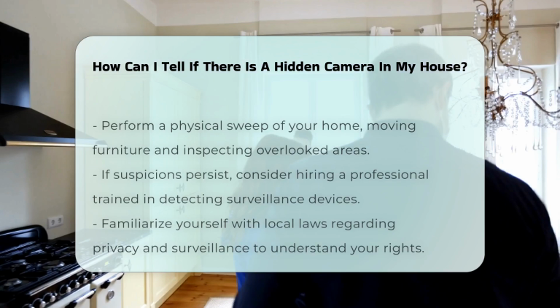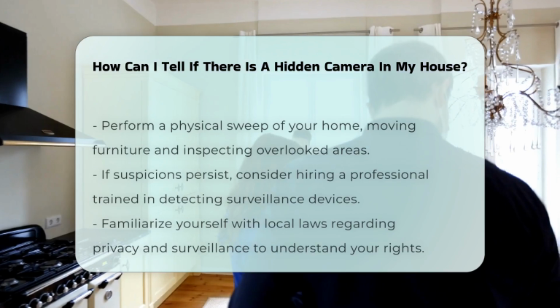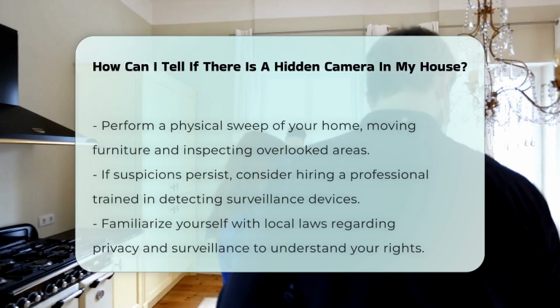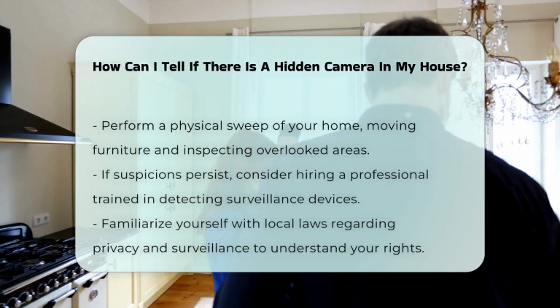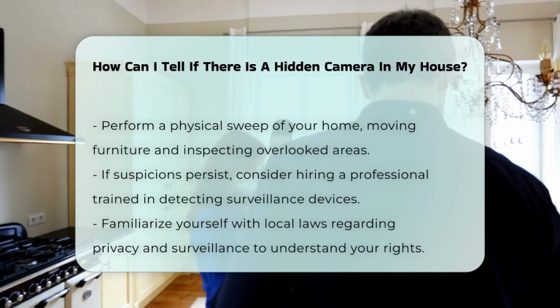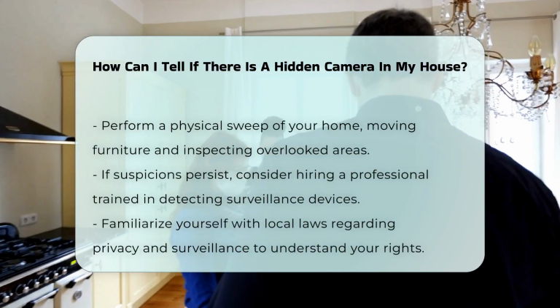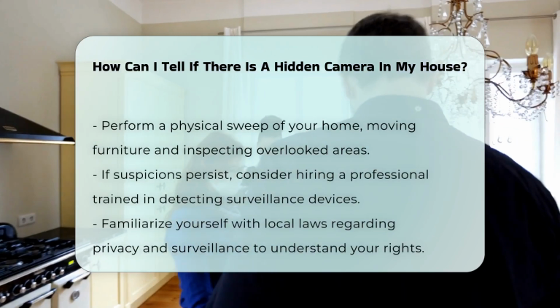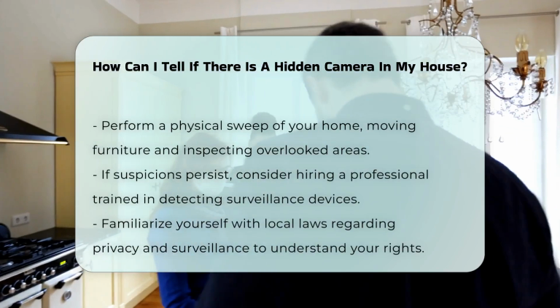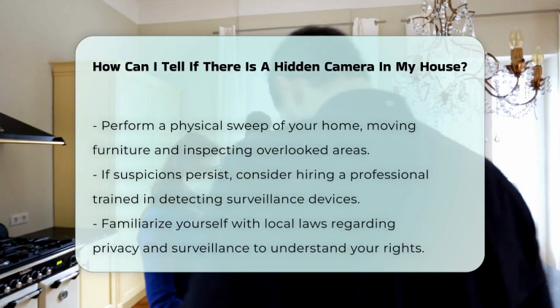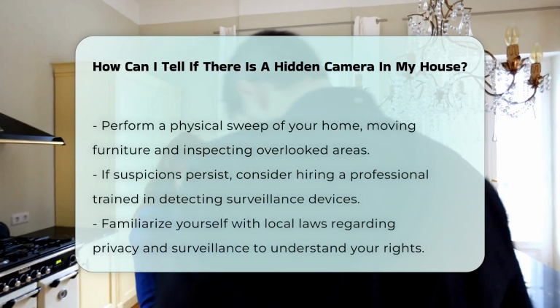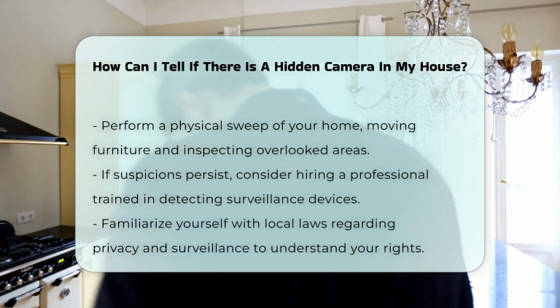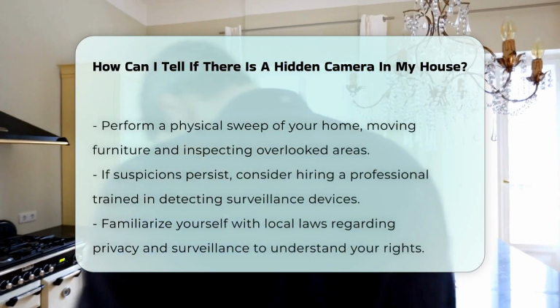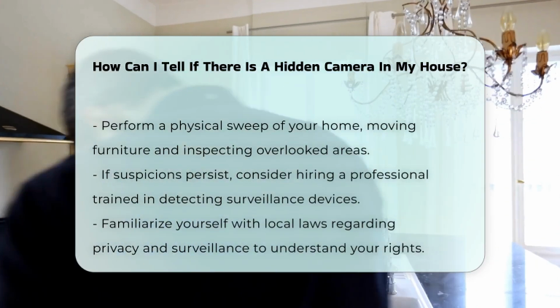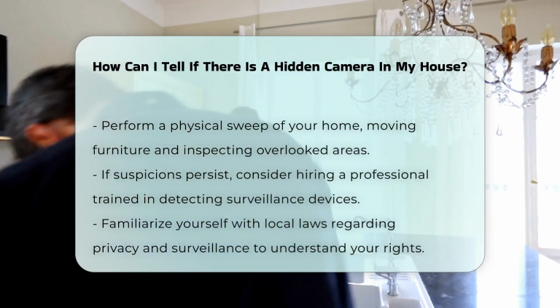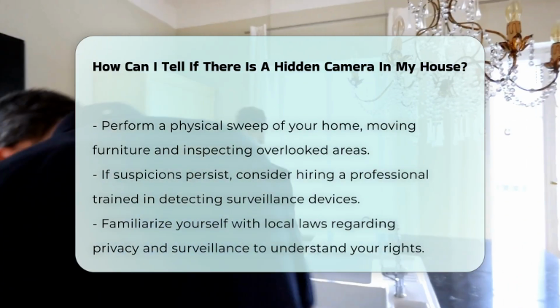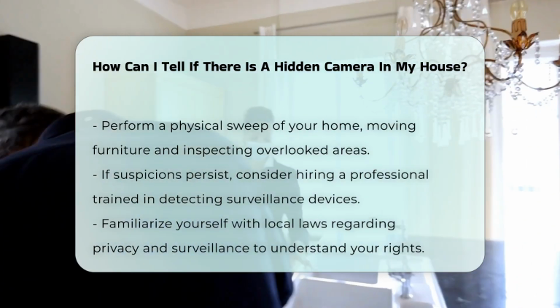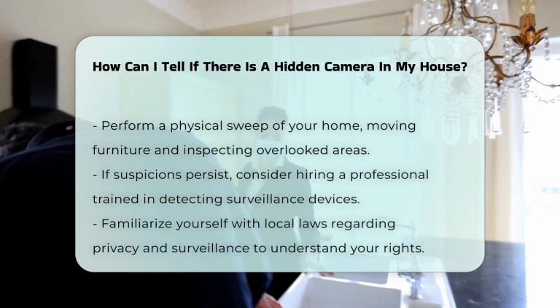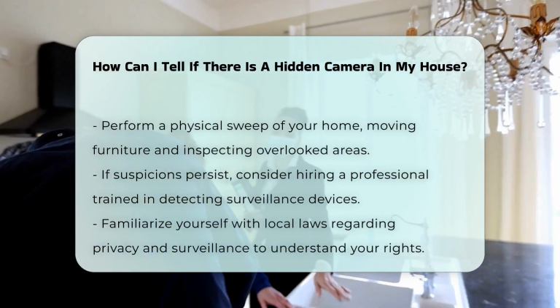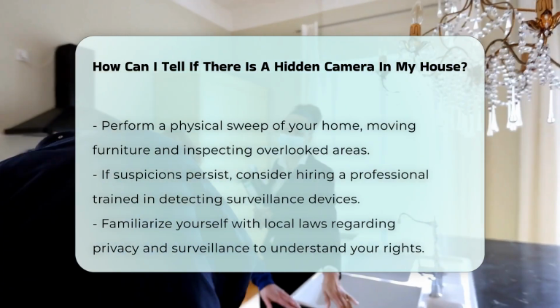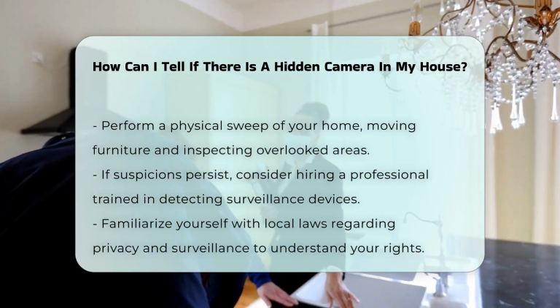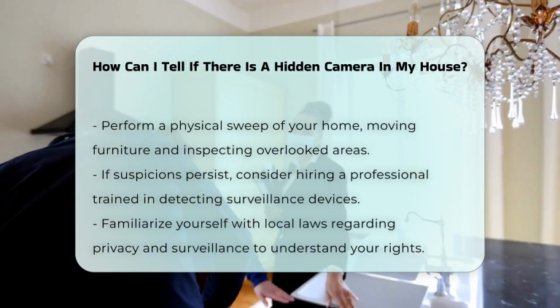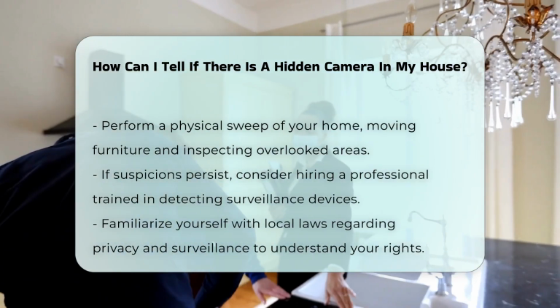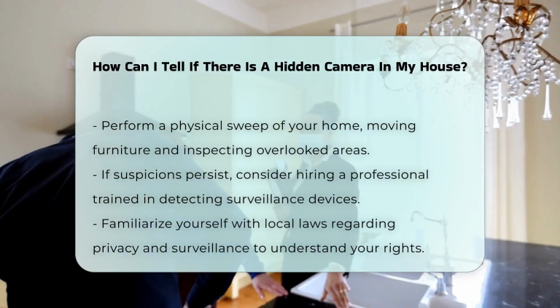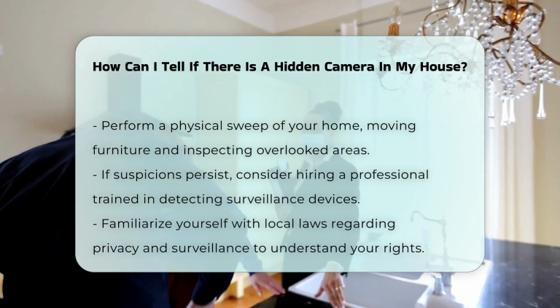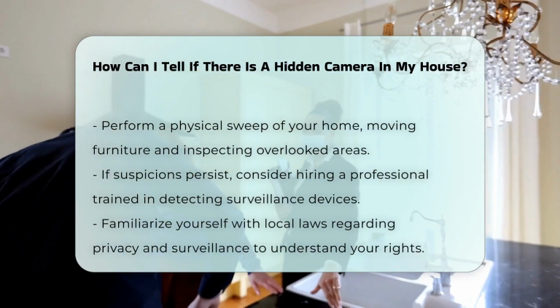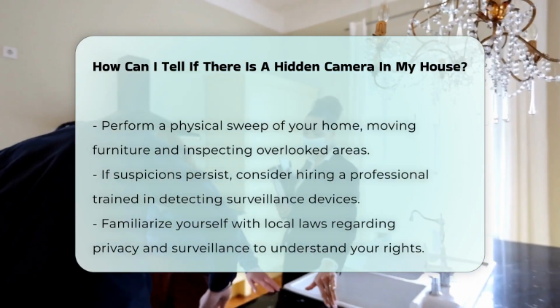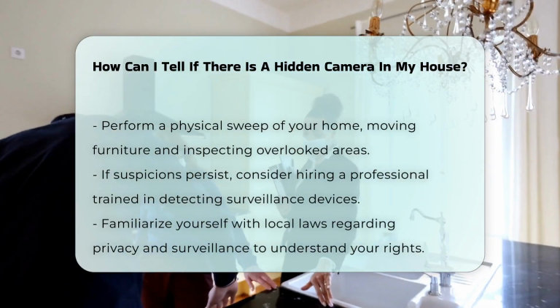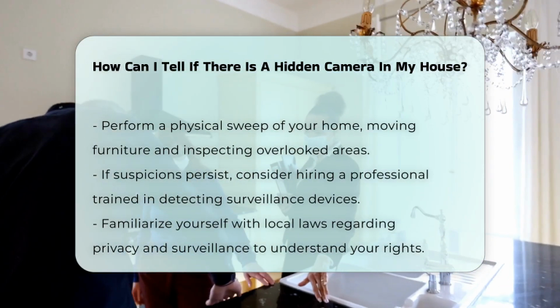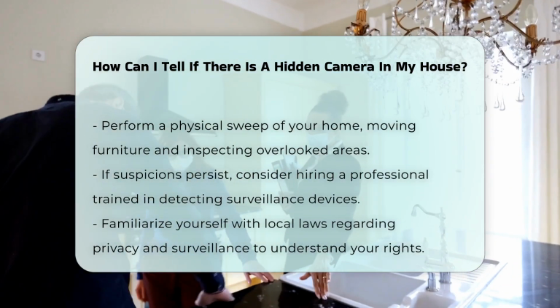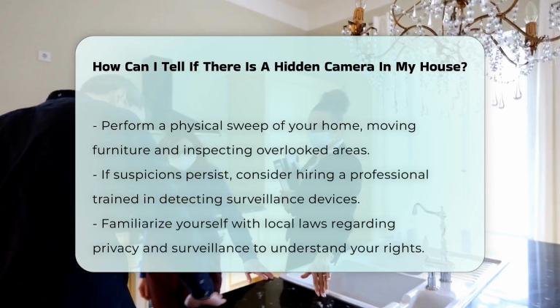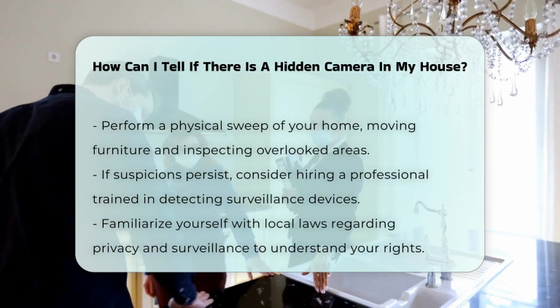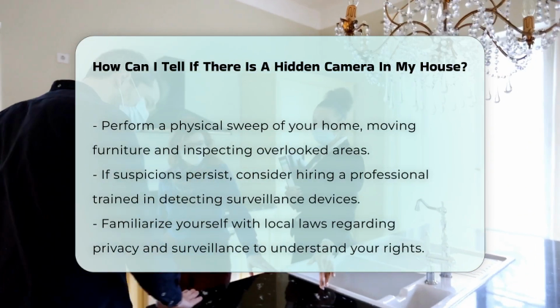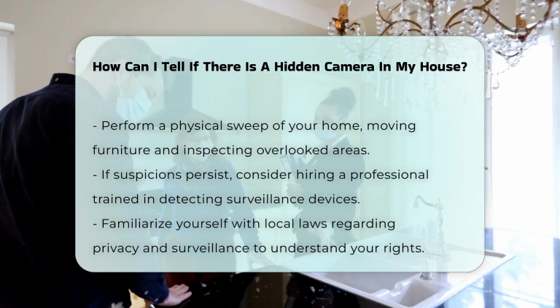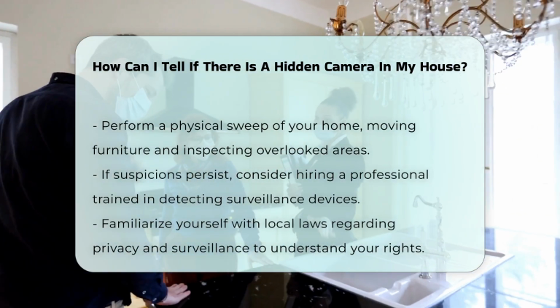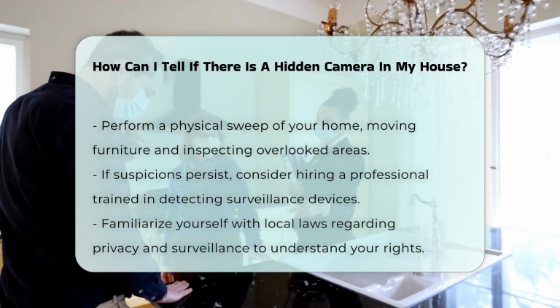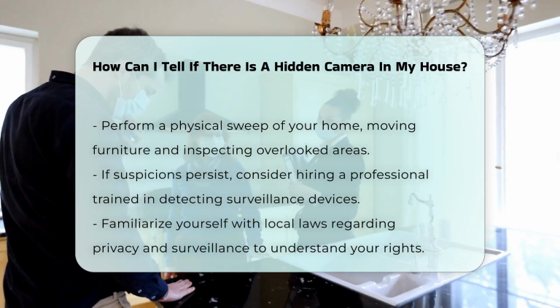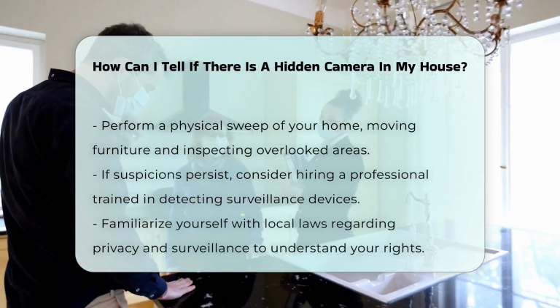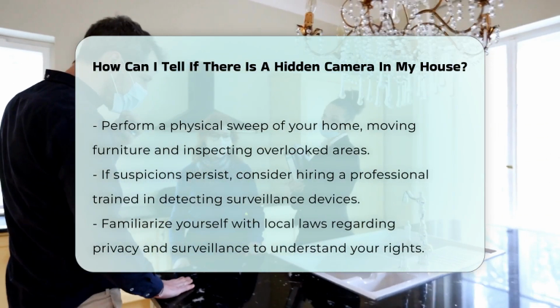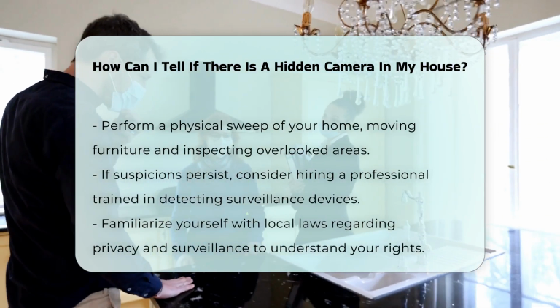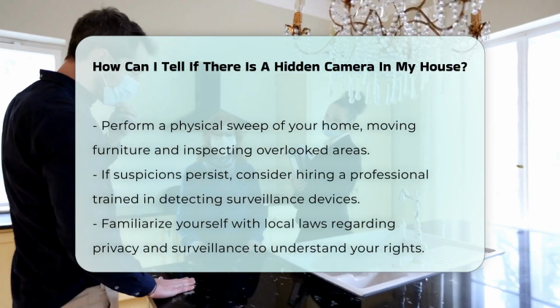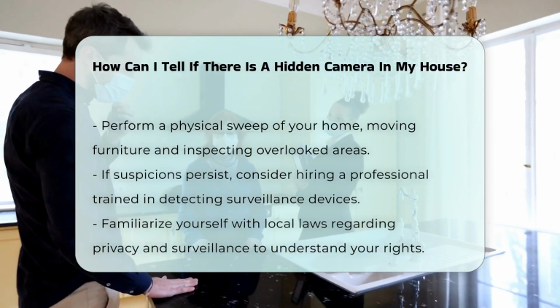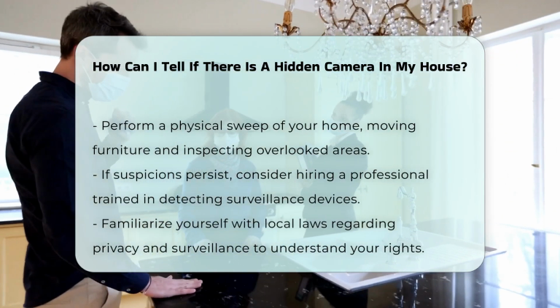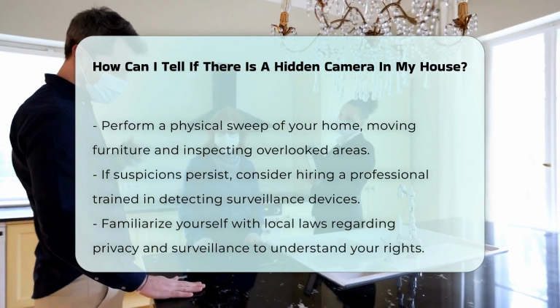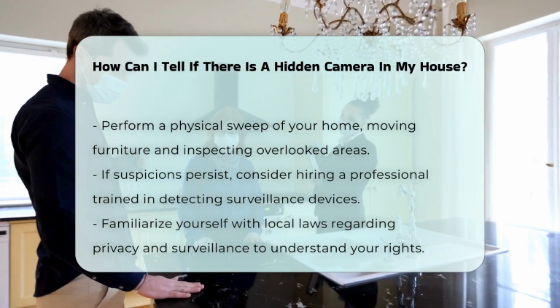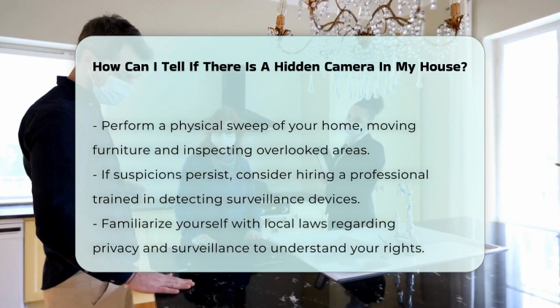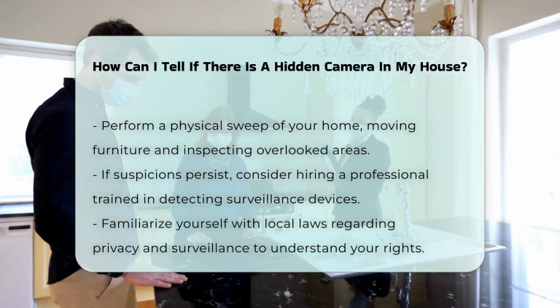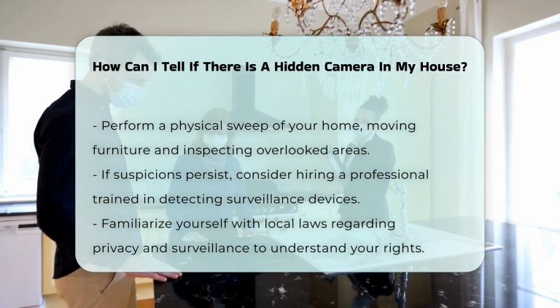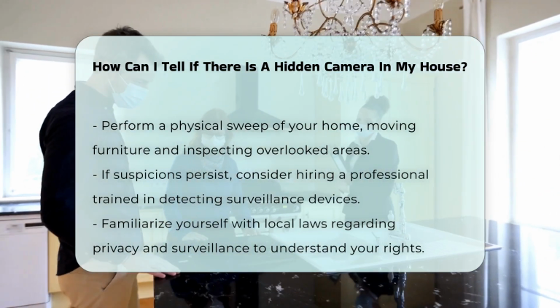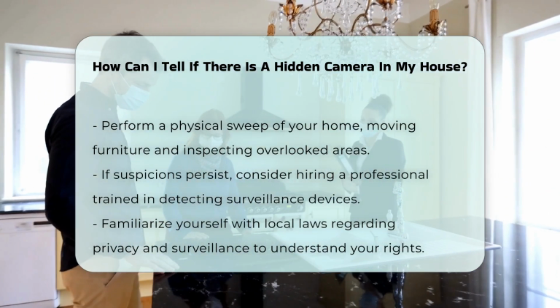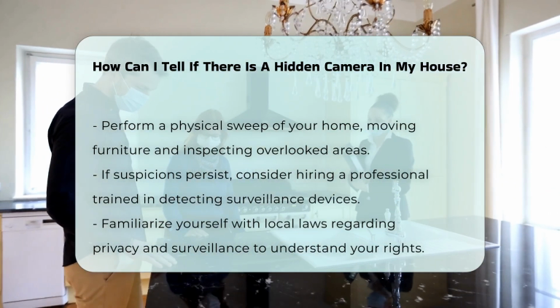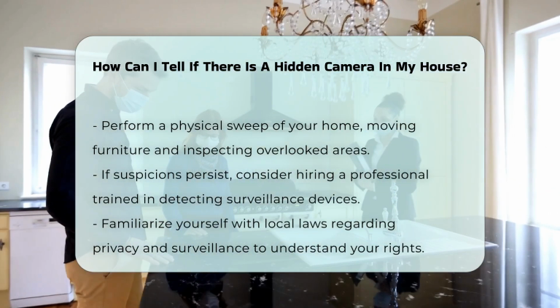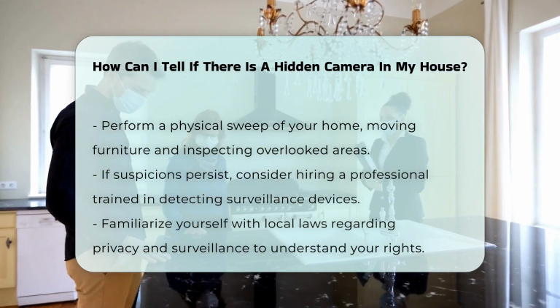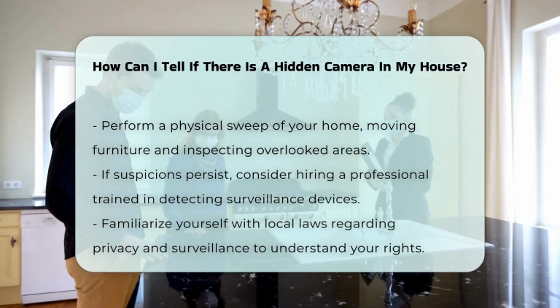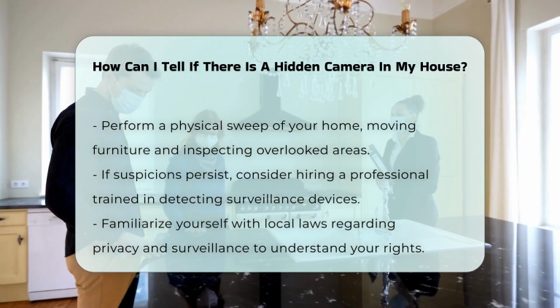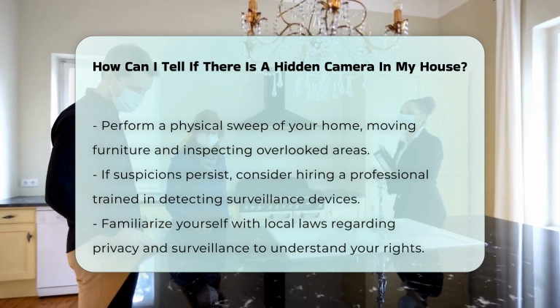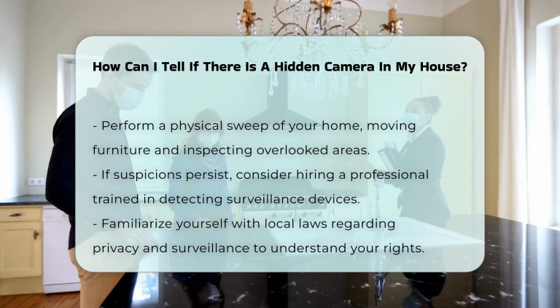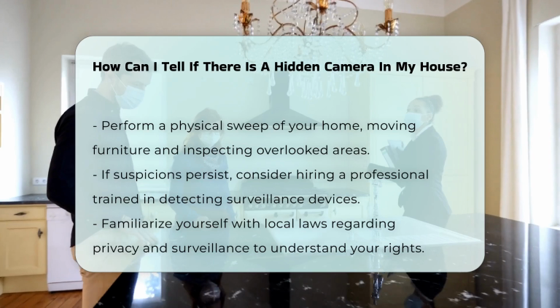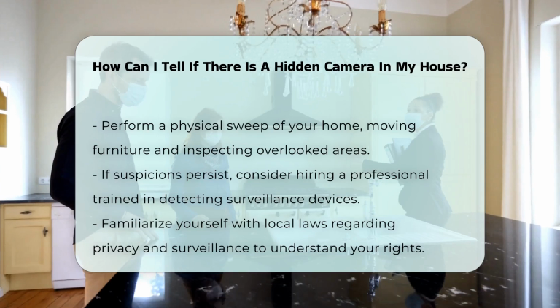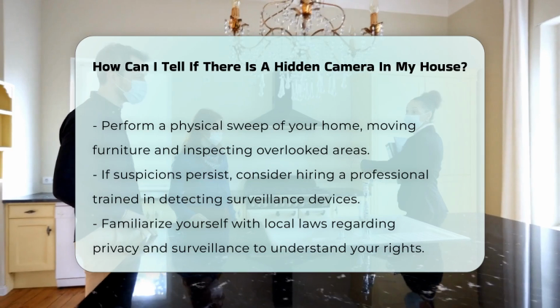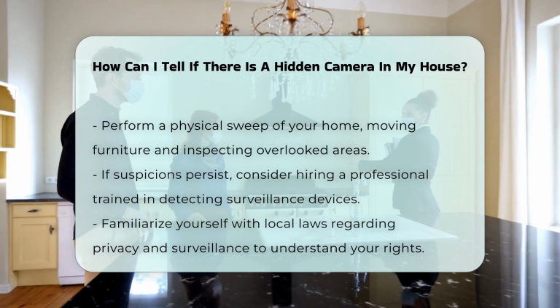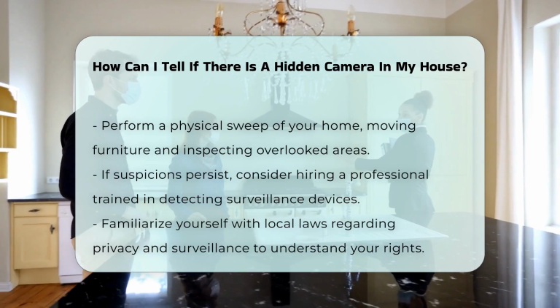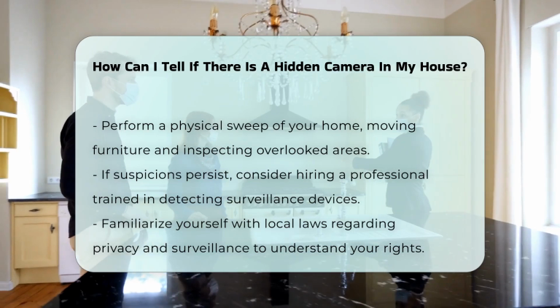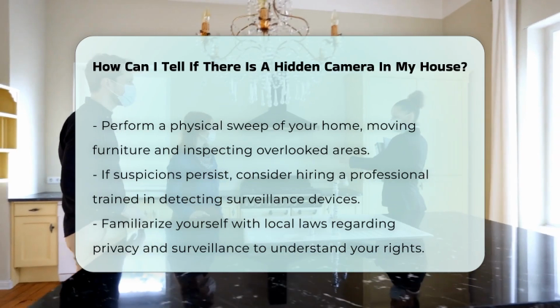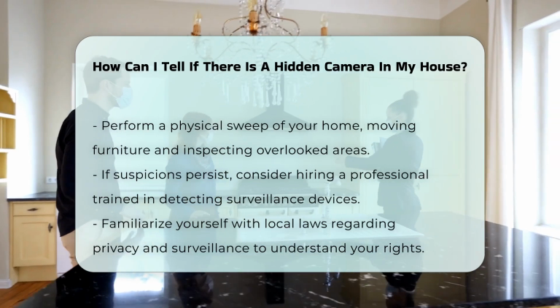If you suspect a hidden camera, consider hiring a professional. There are specialists trained to detect surveillance devices.